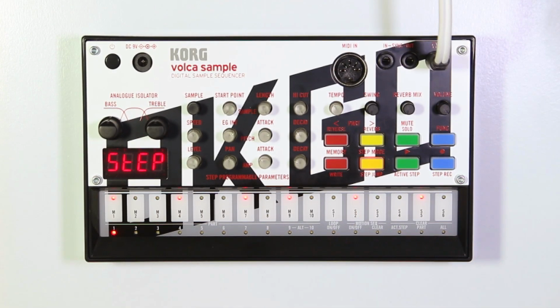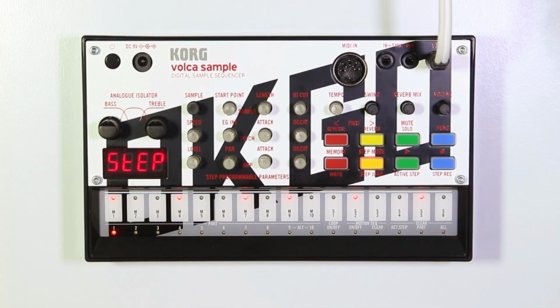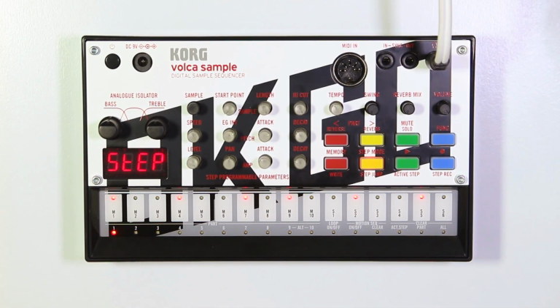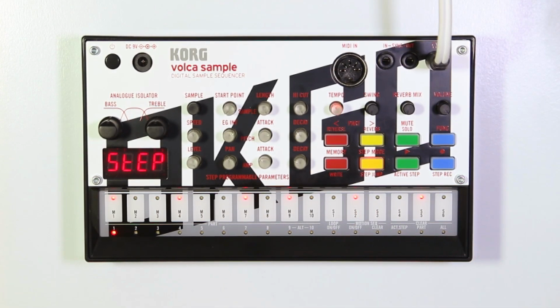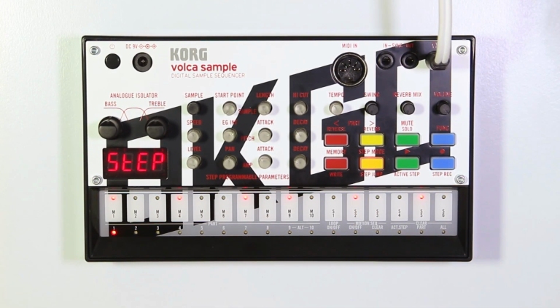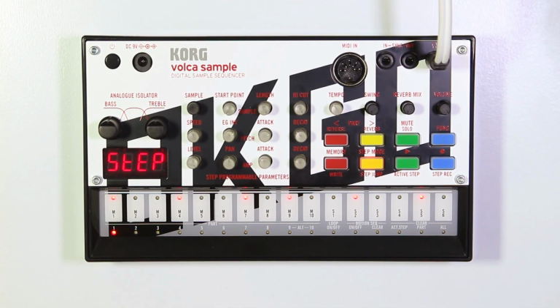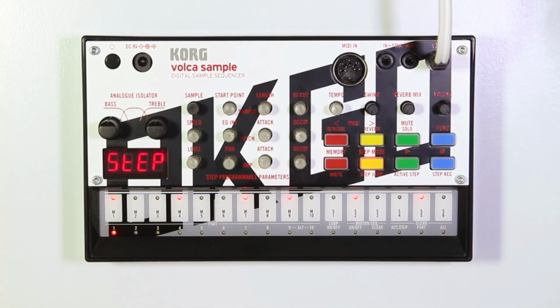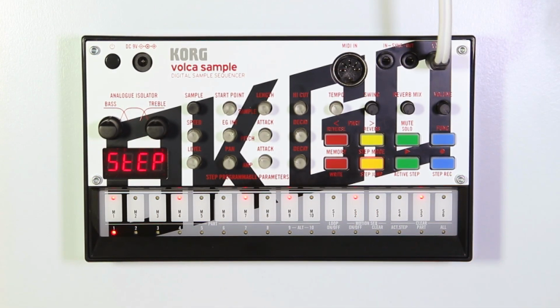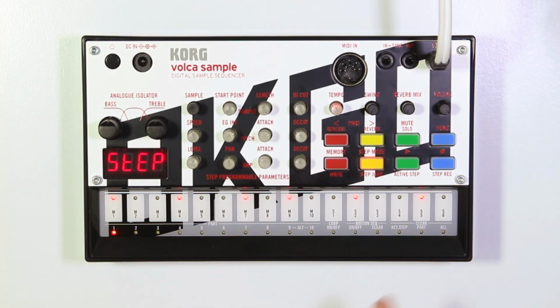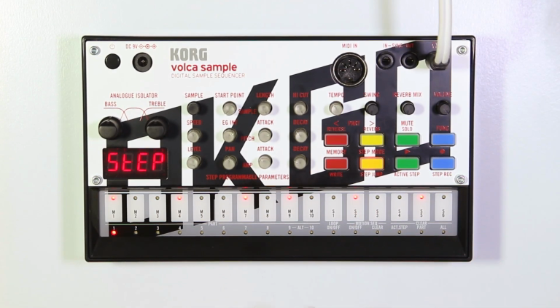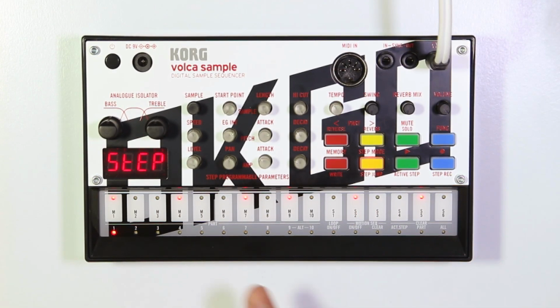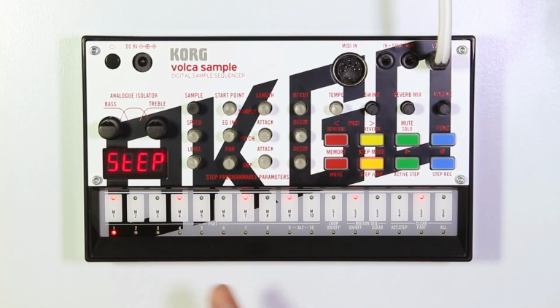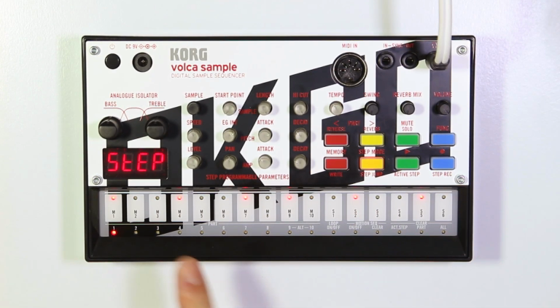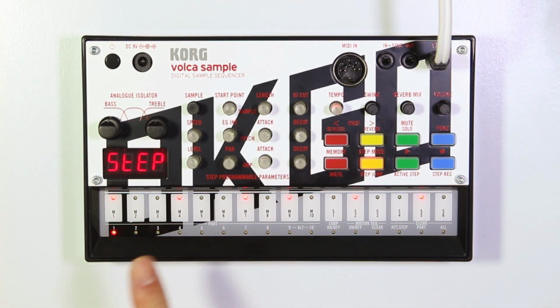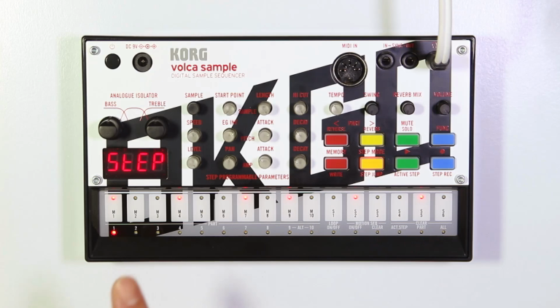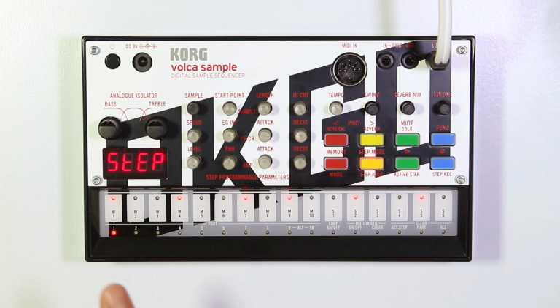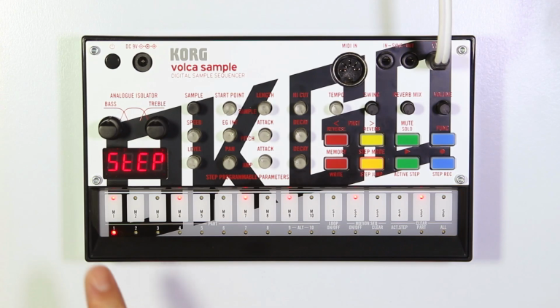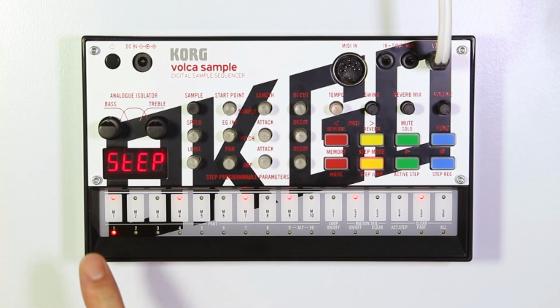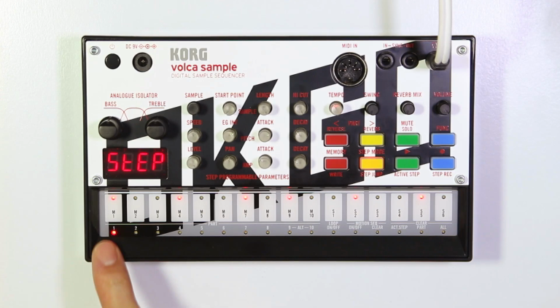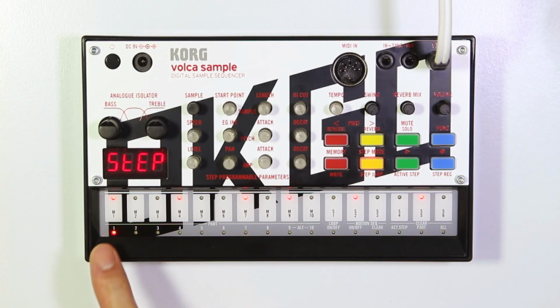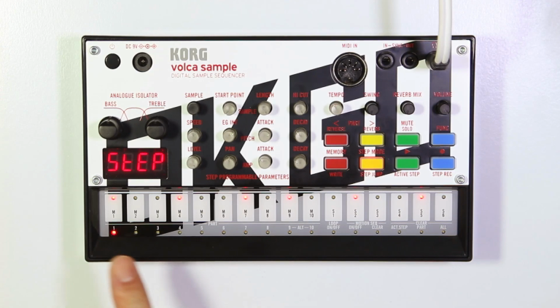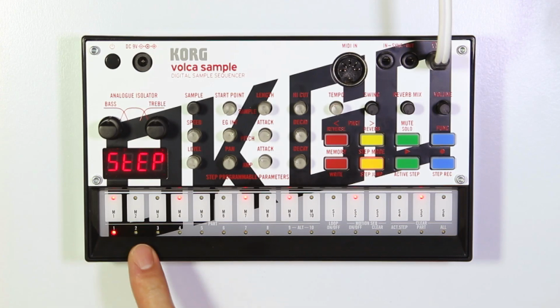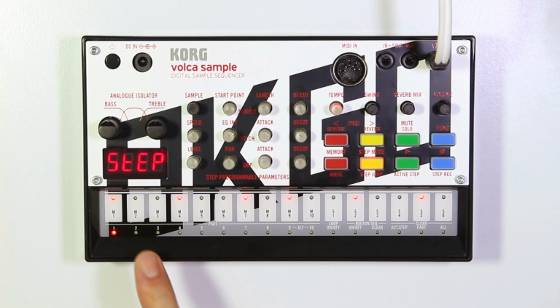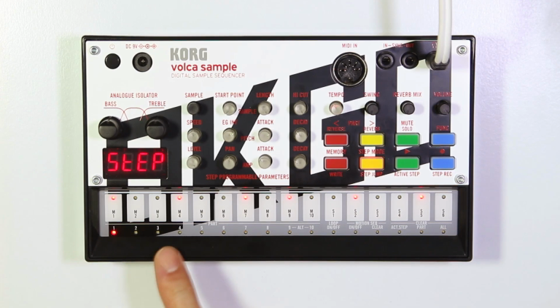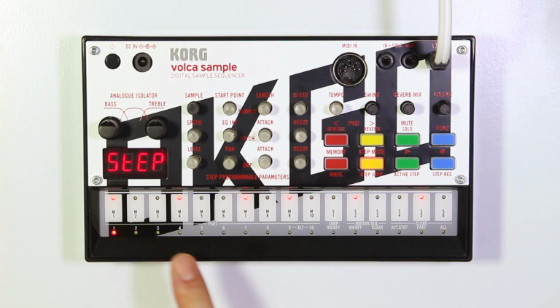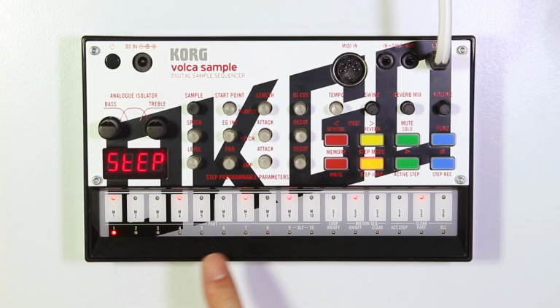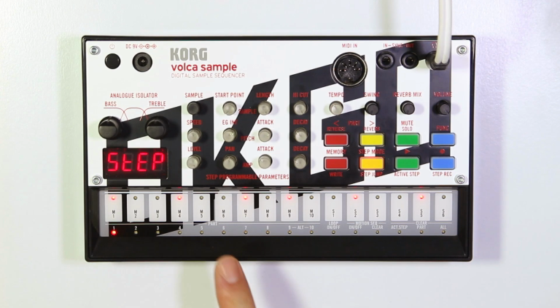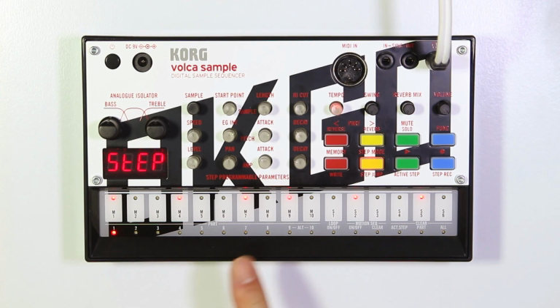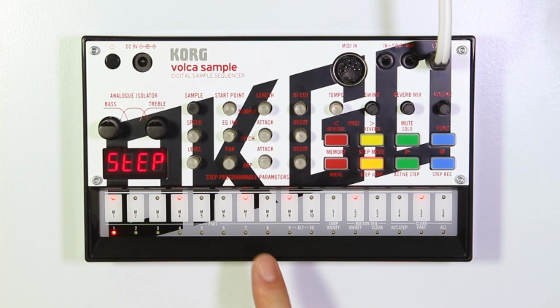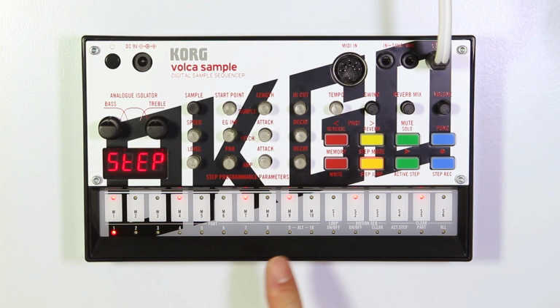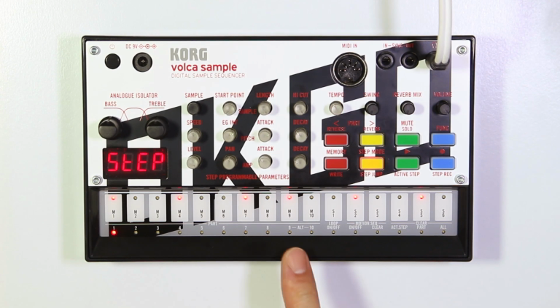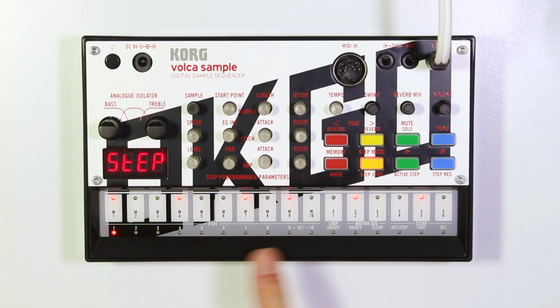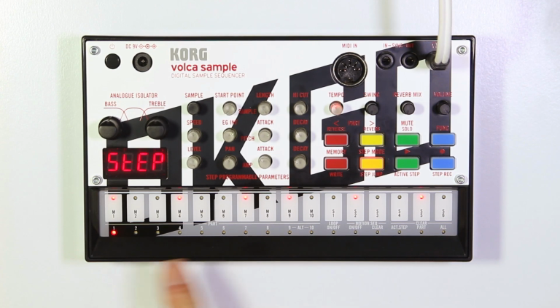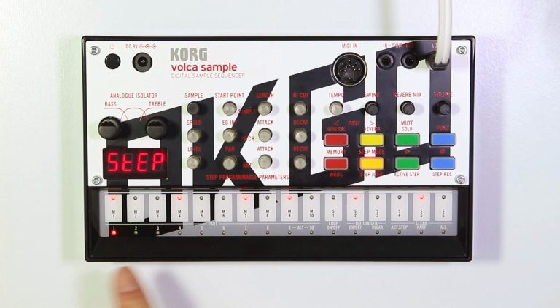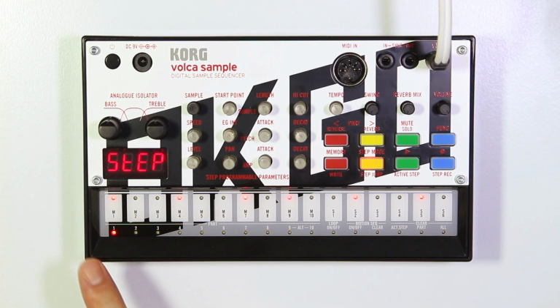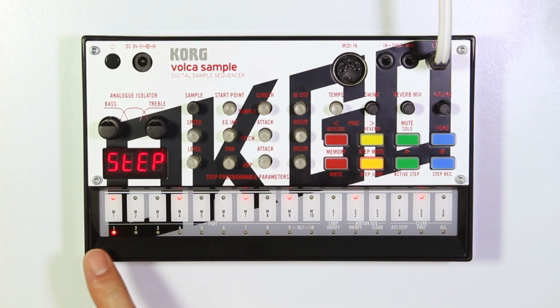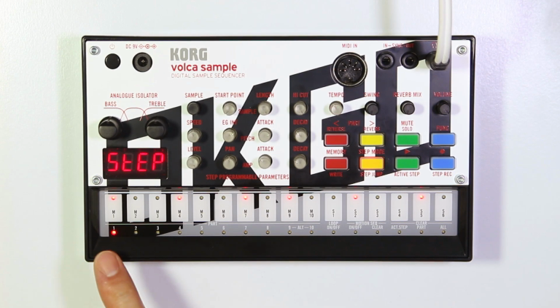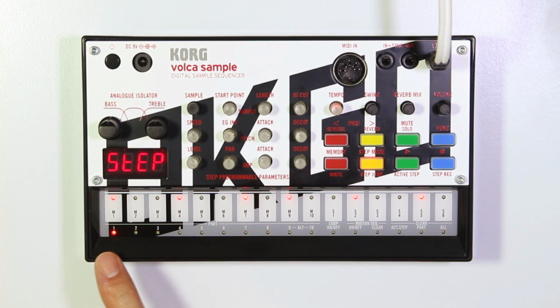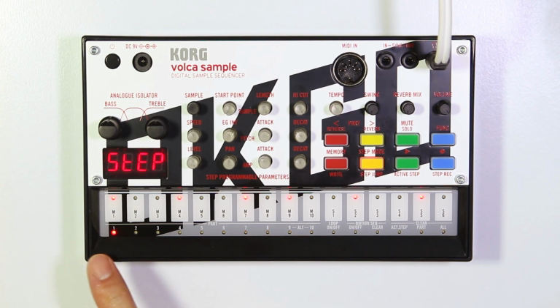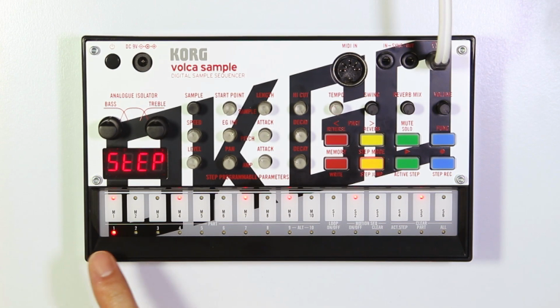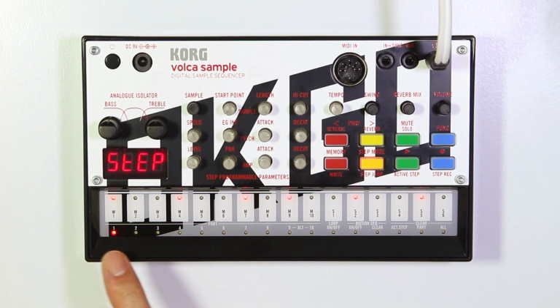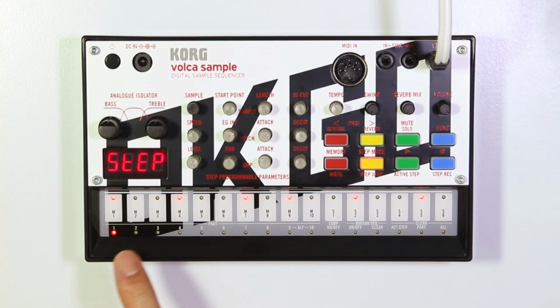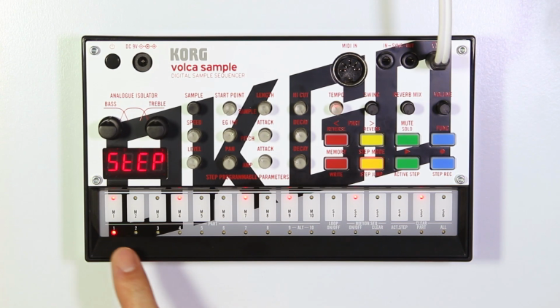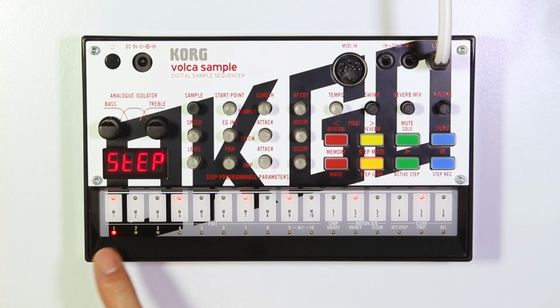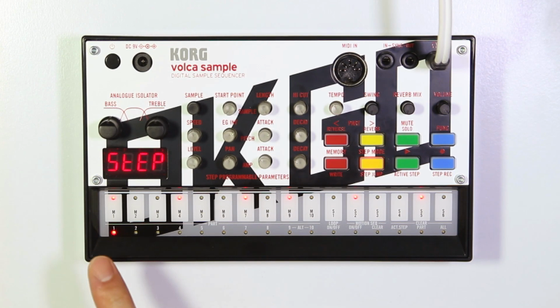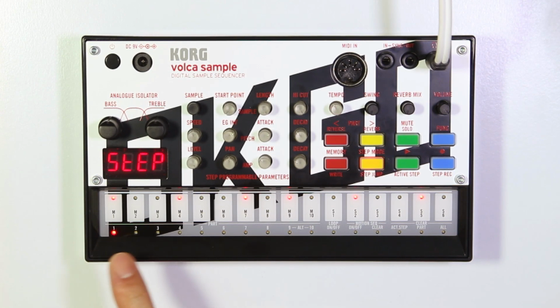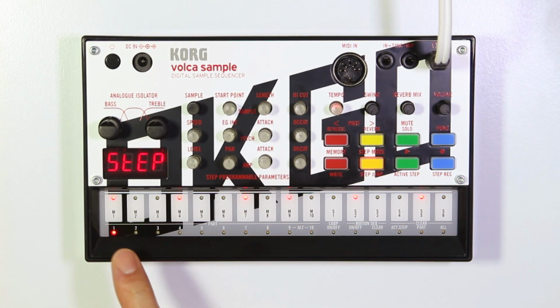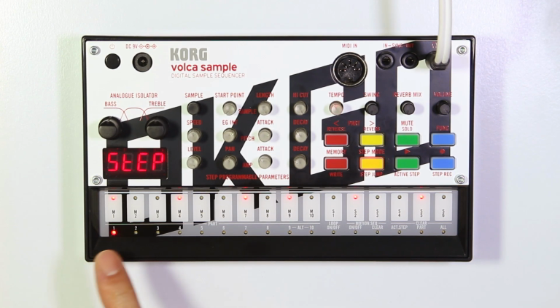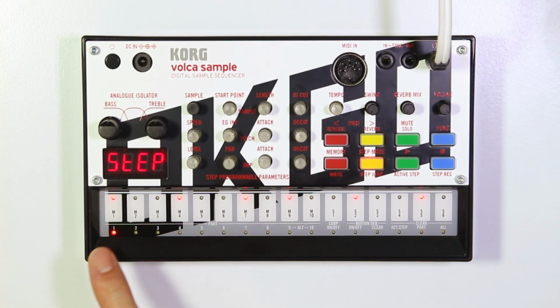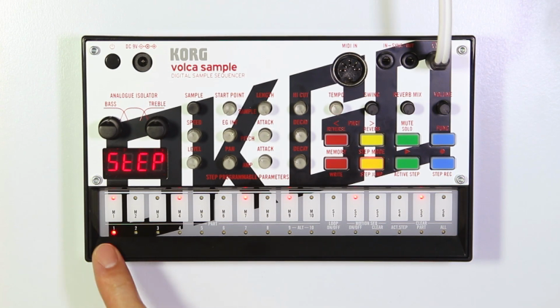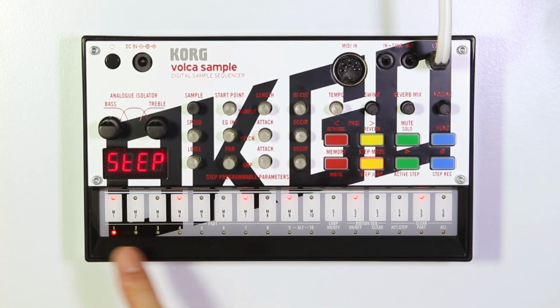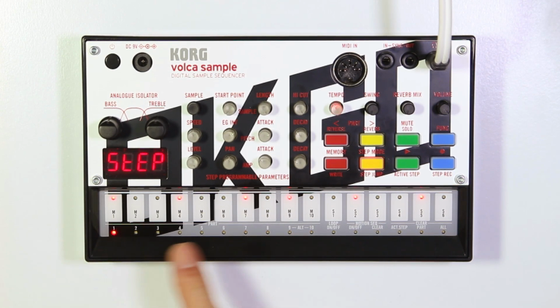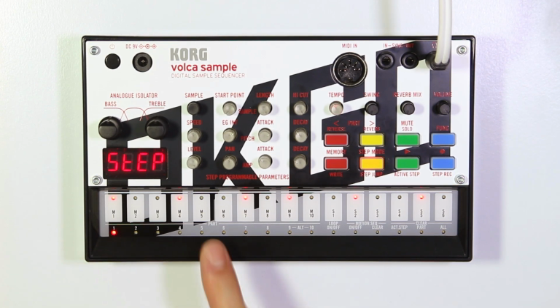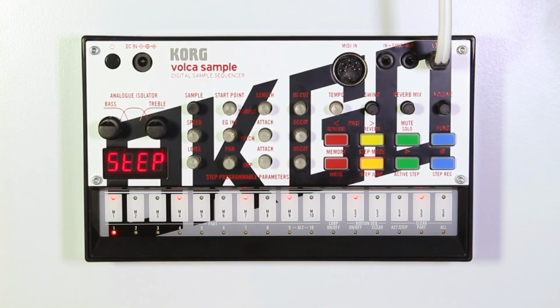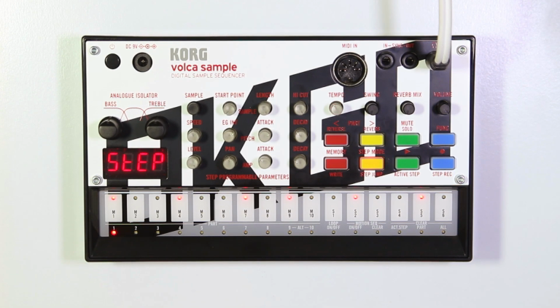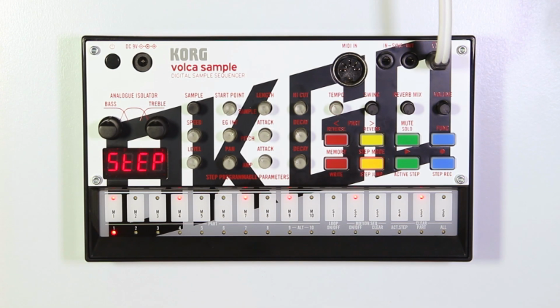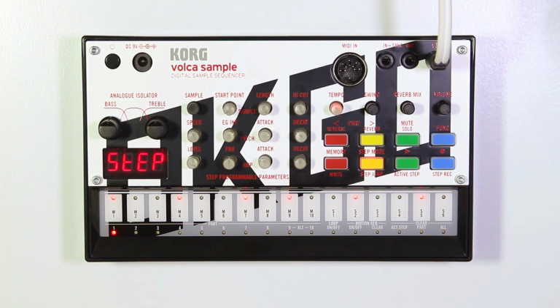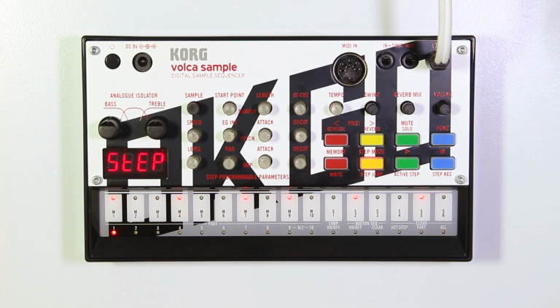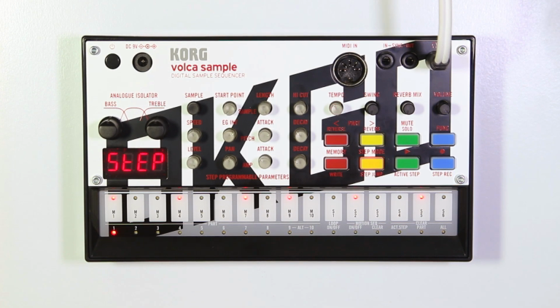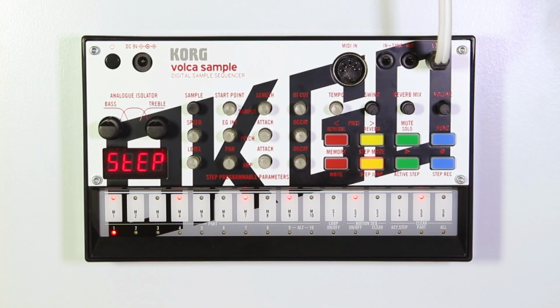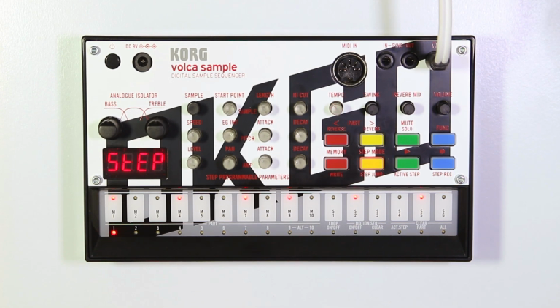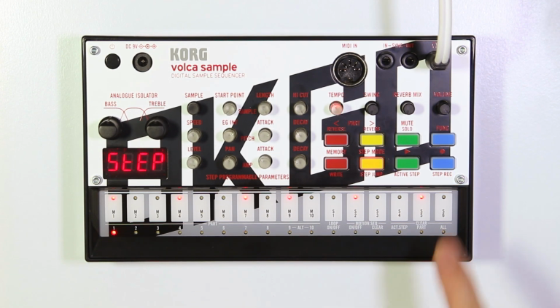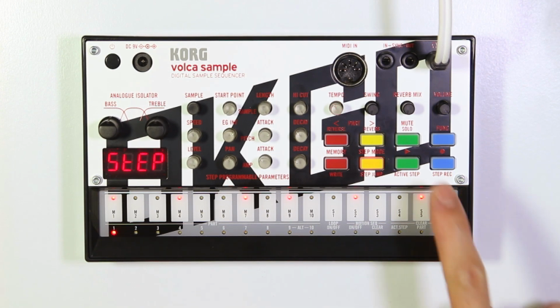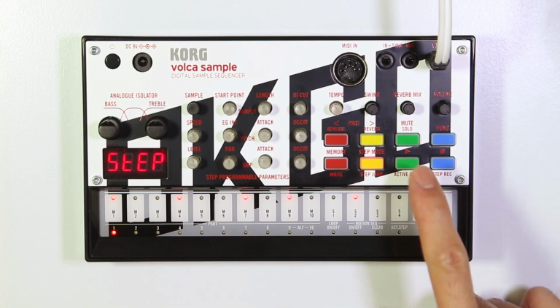During playback, the sequencer will go through each step and it will play the sound when it comes to a step that's turned on, like this.